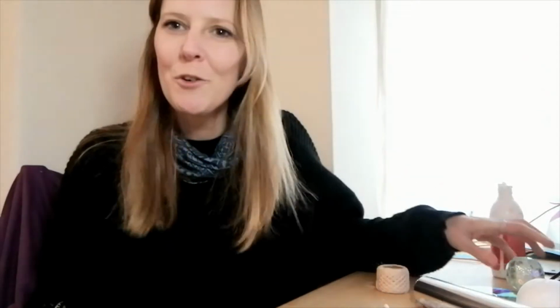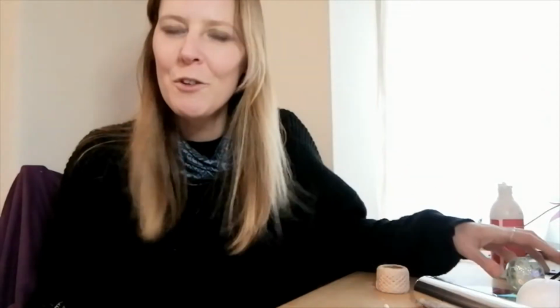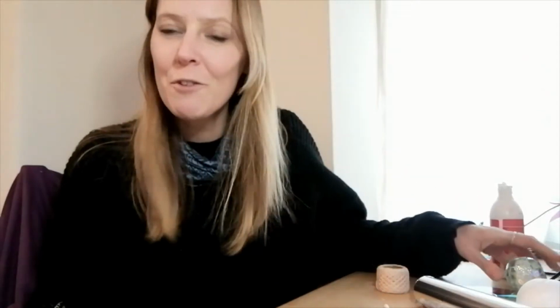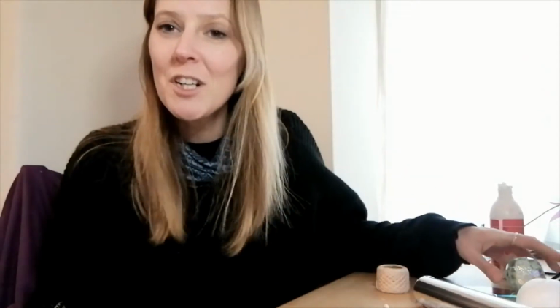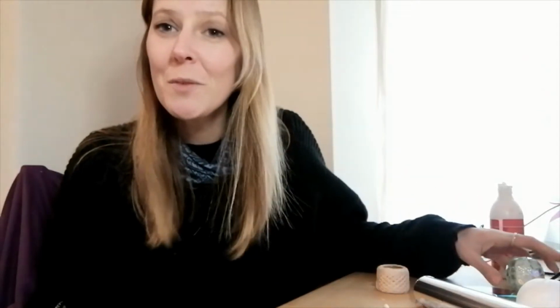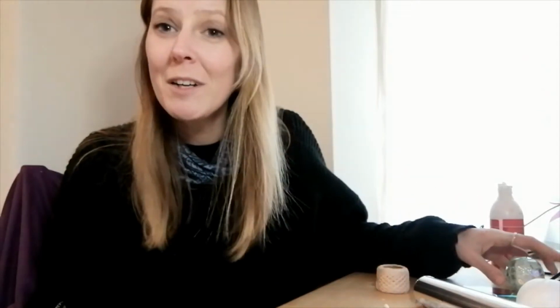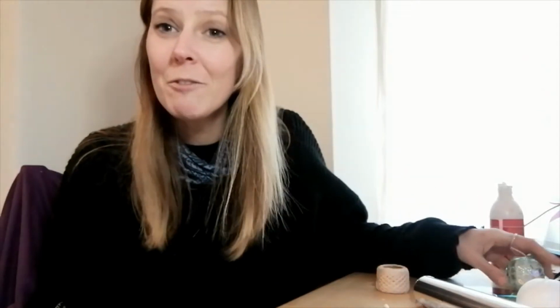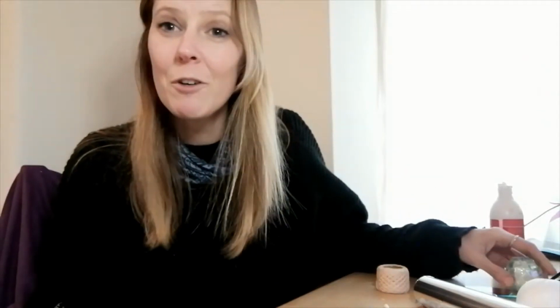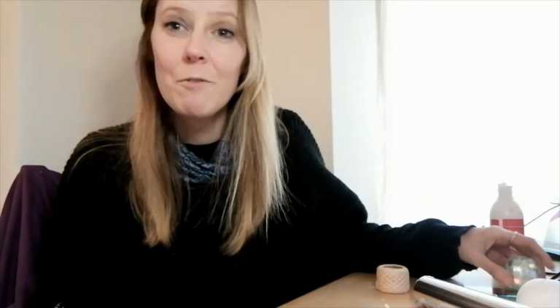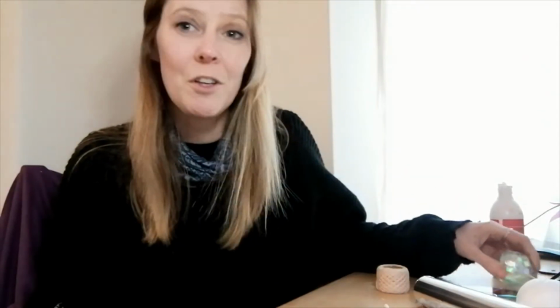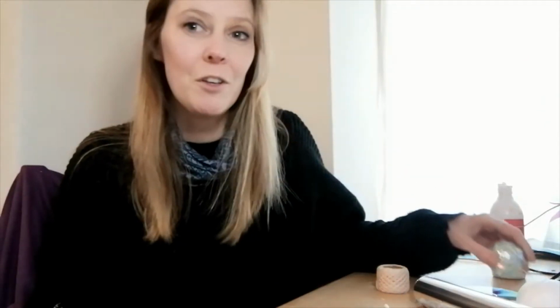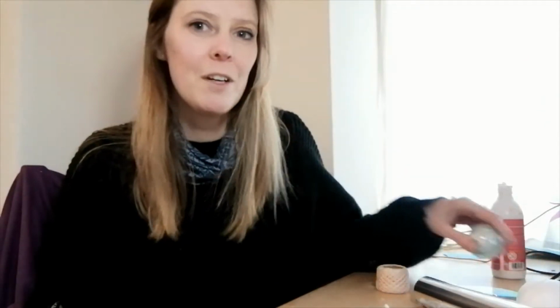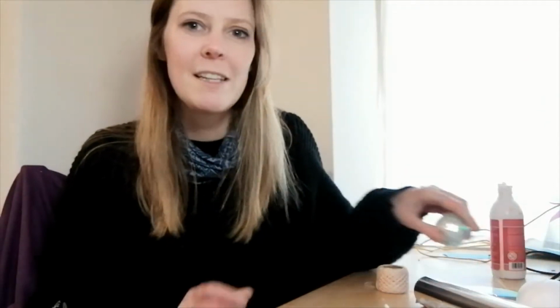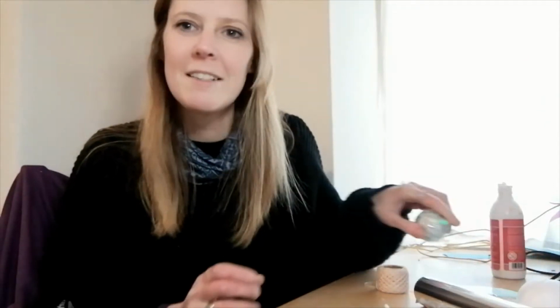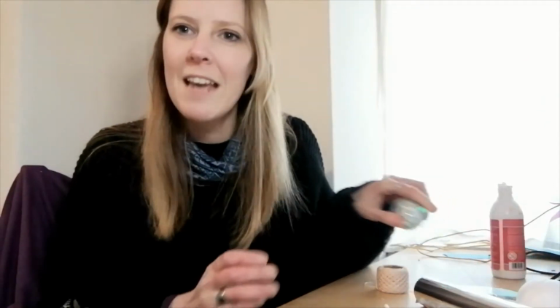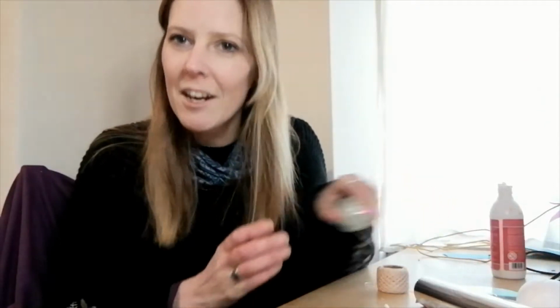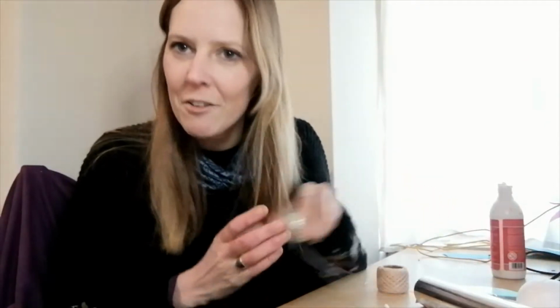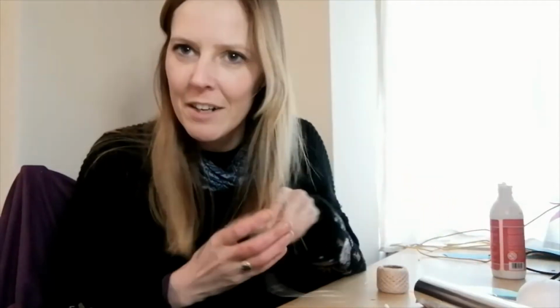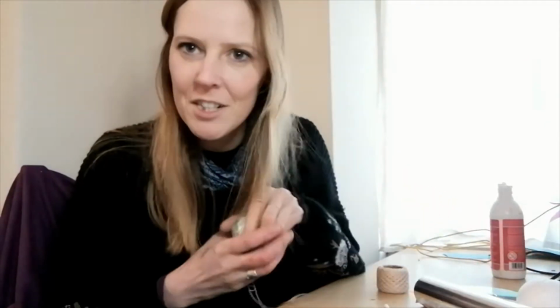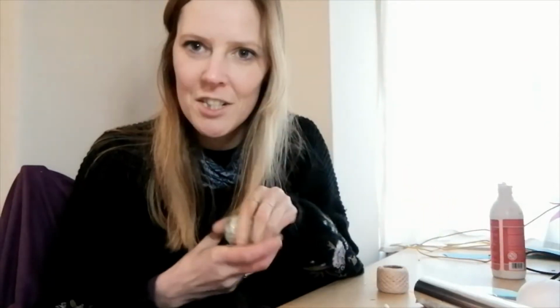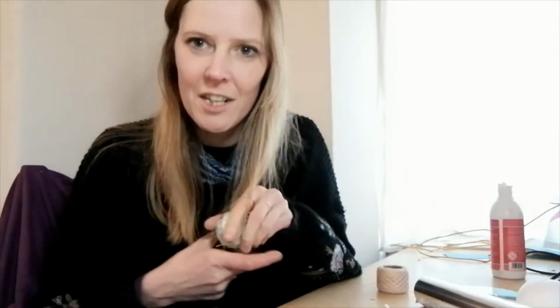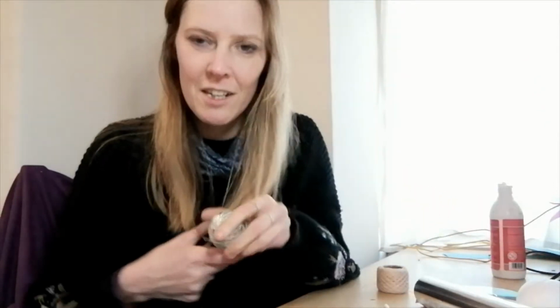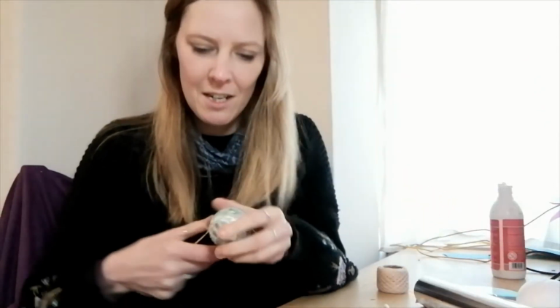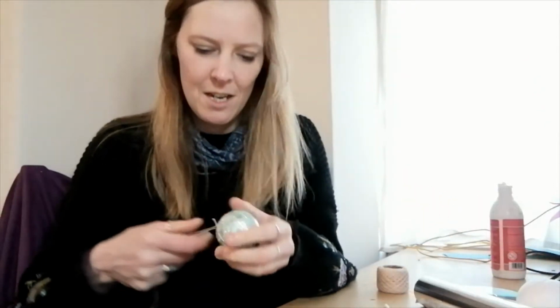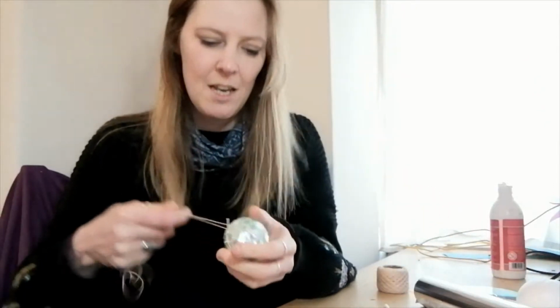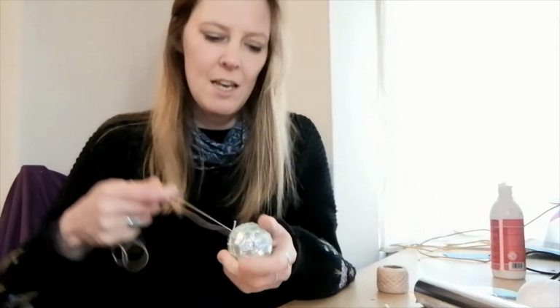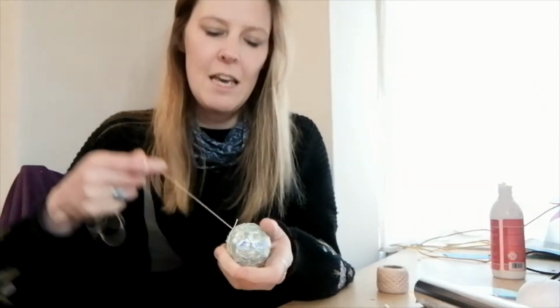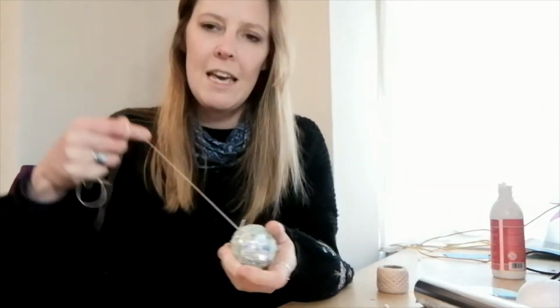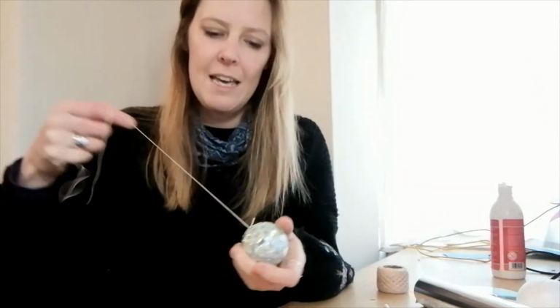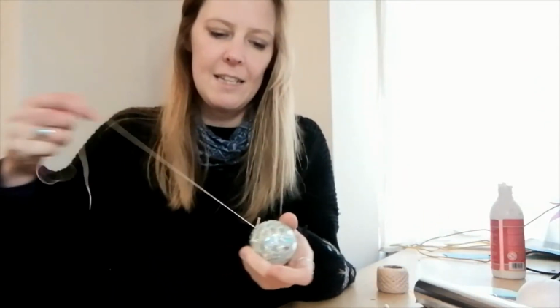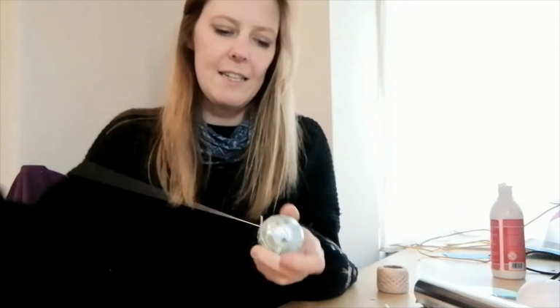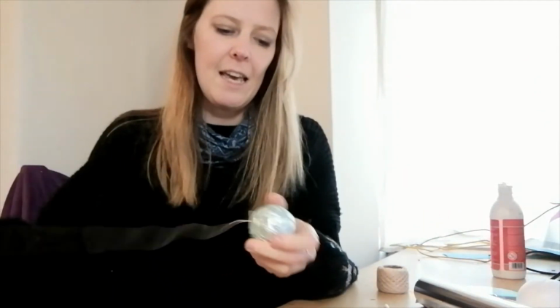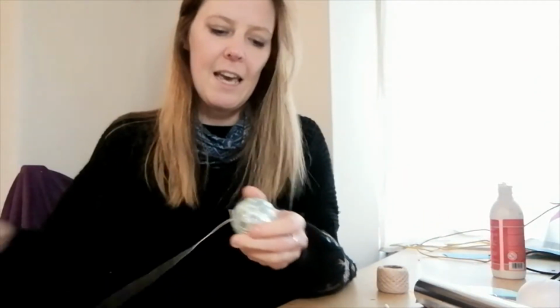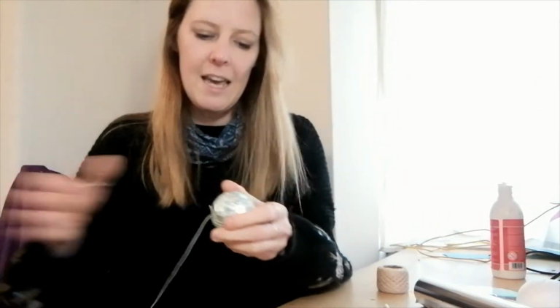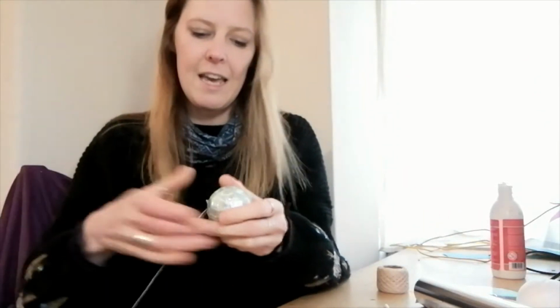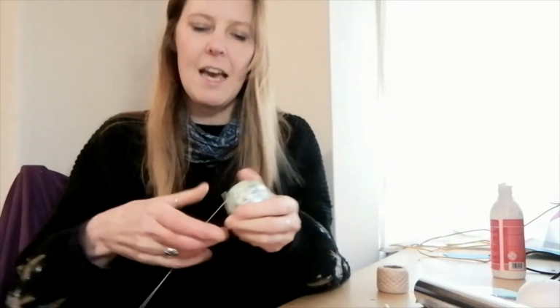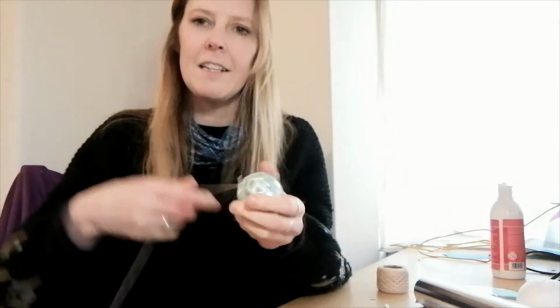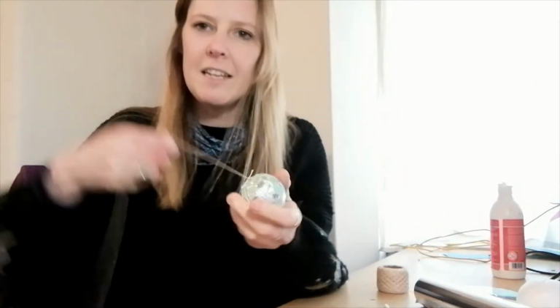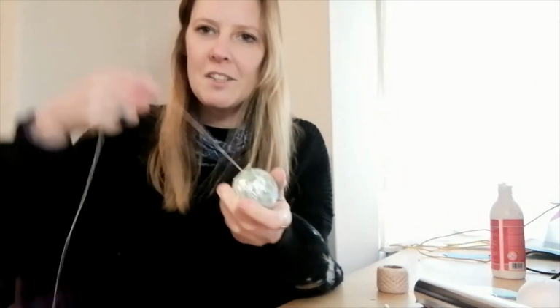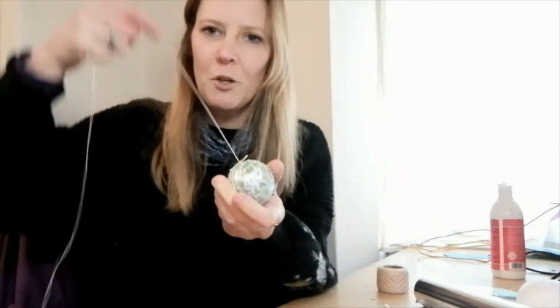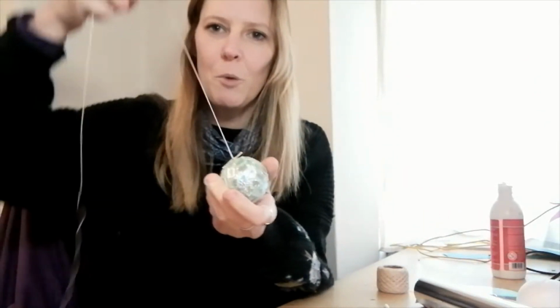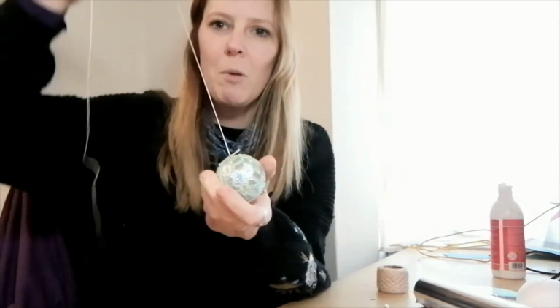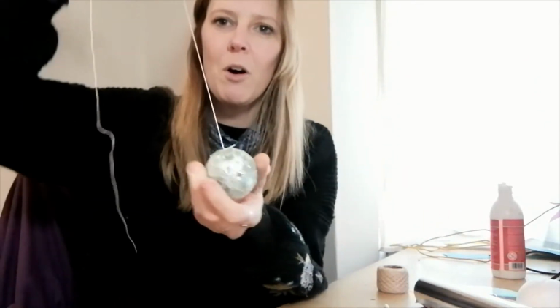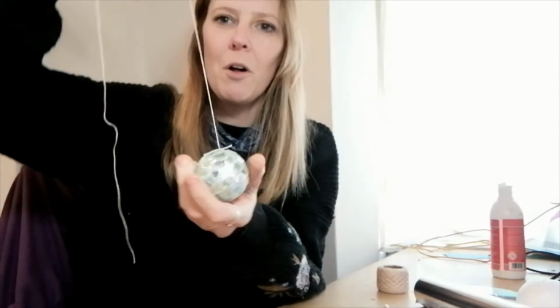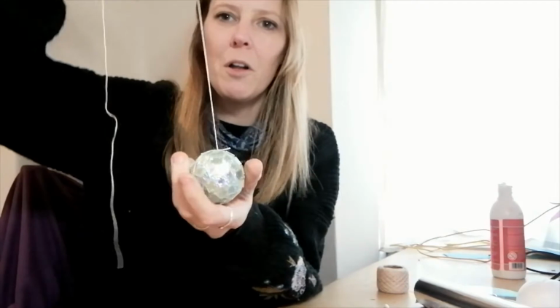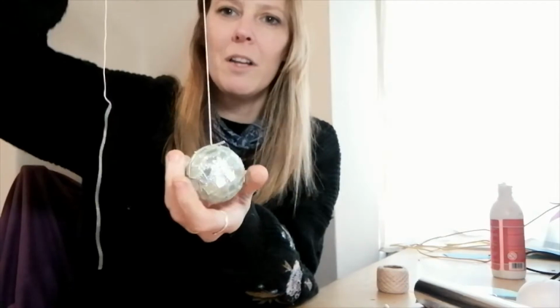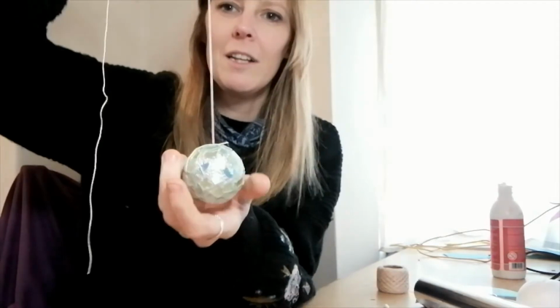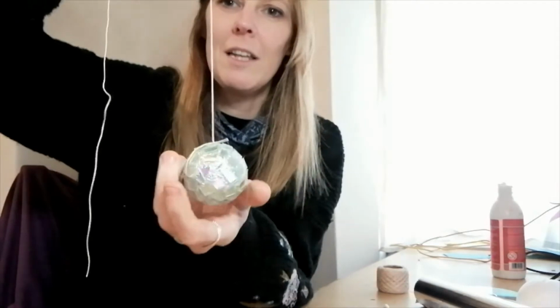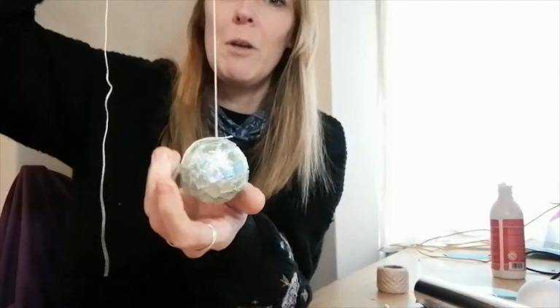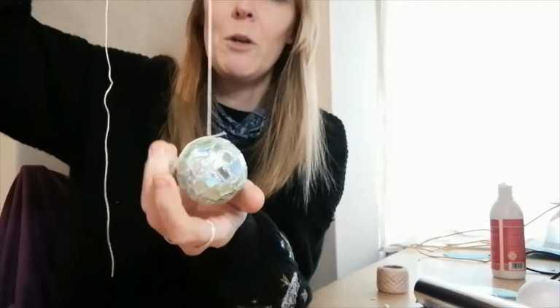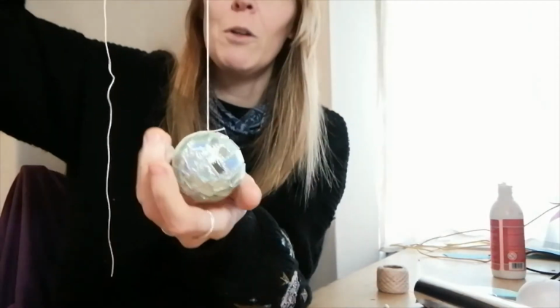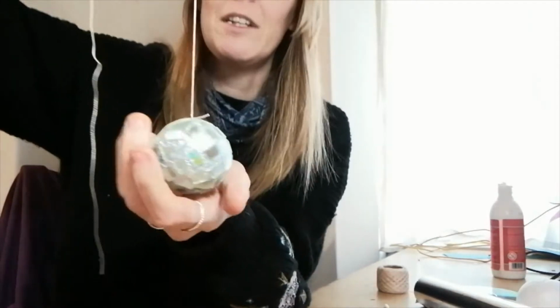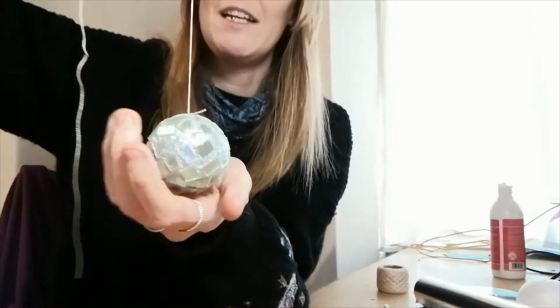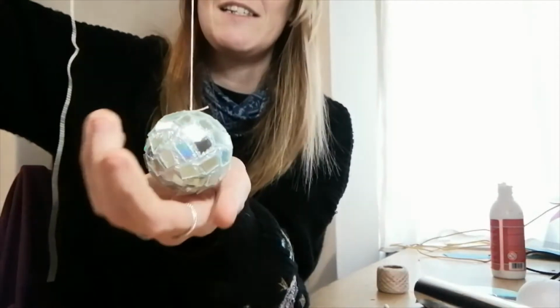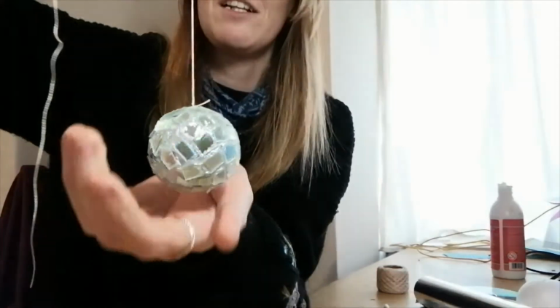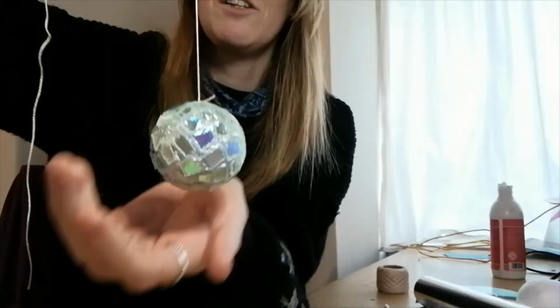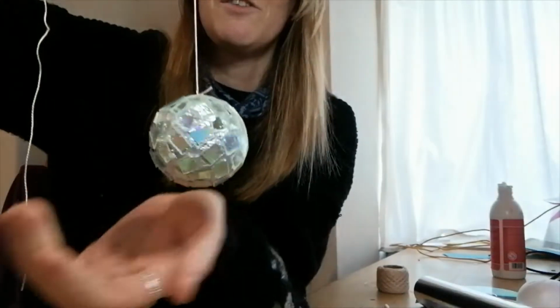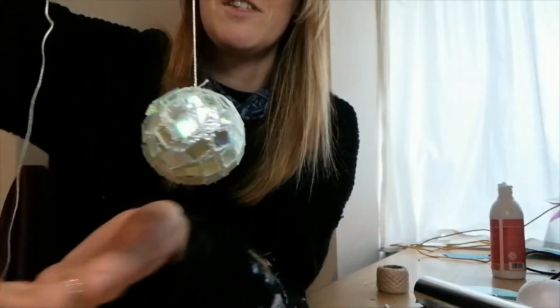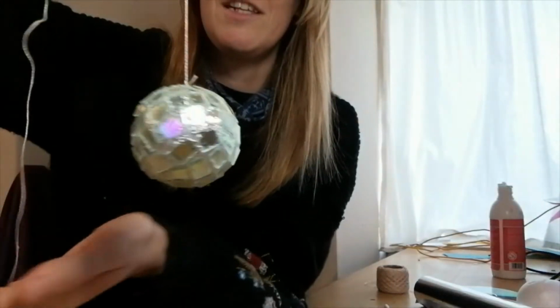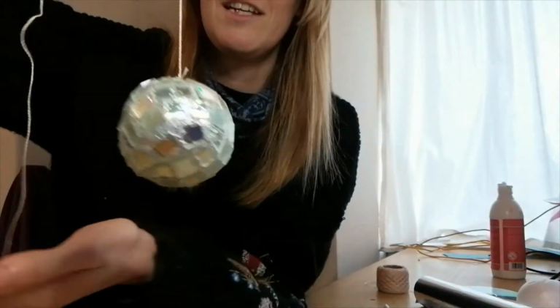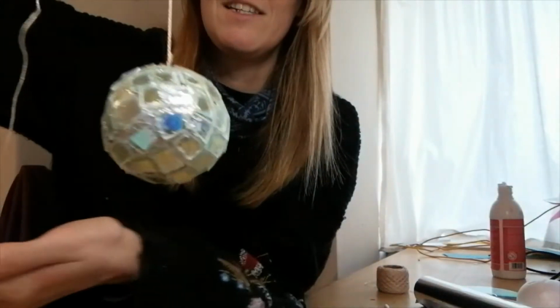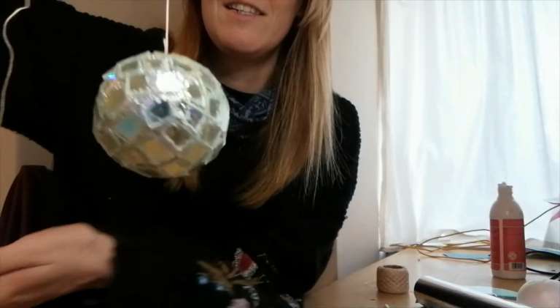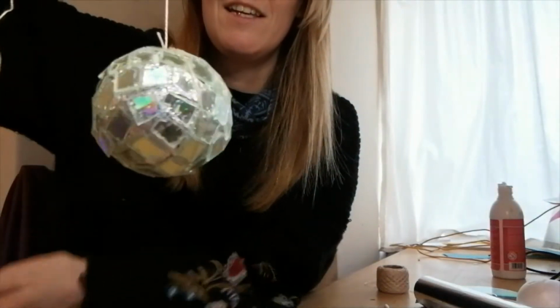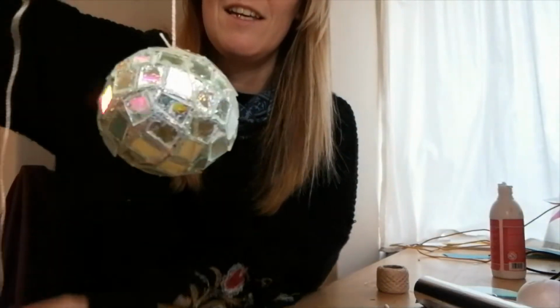So the first one I've got for you is a decoration — it's a disco ball. Let me hold it nice and close so you can see.